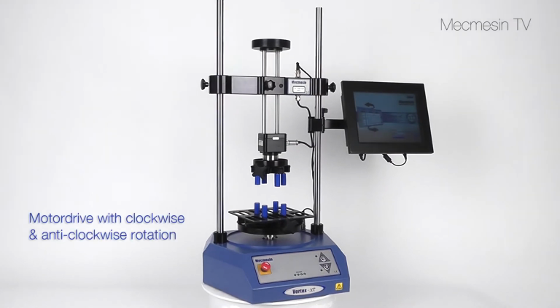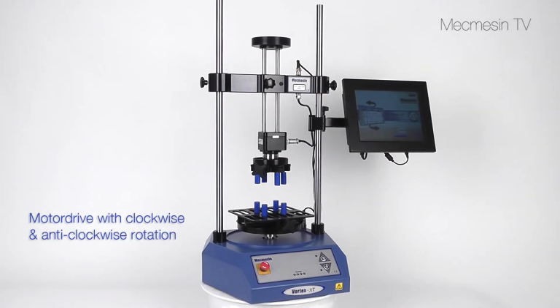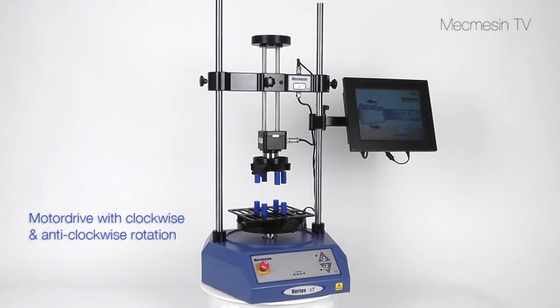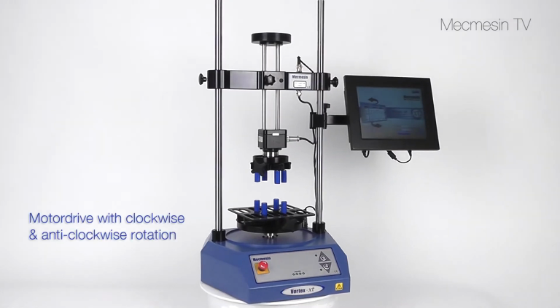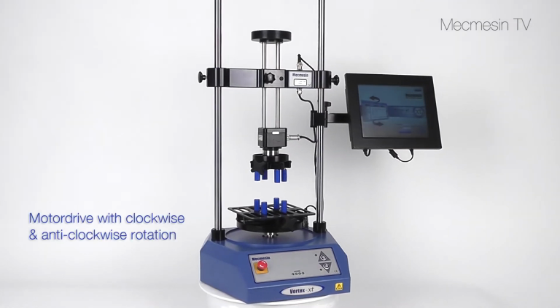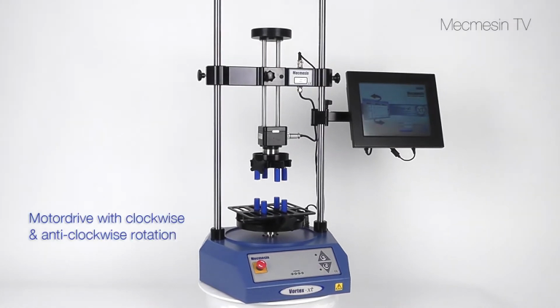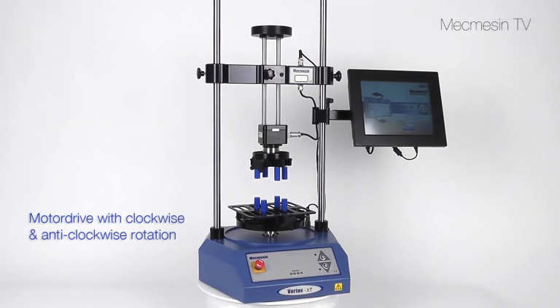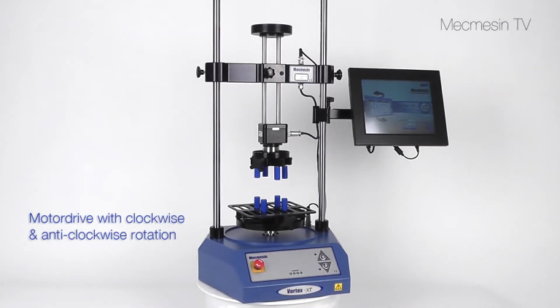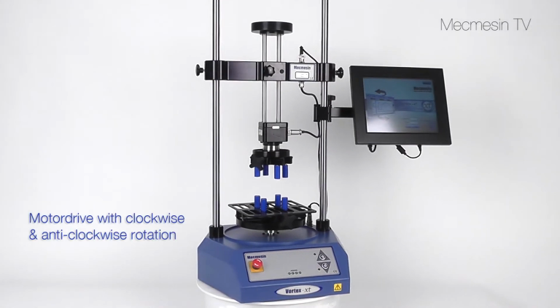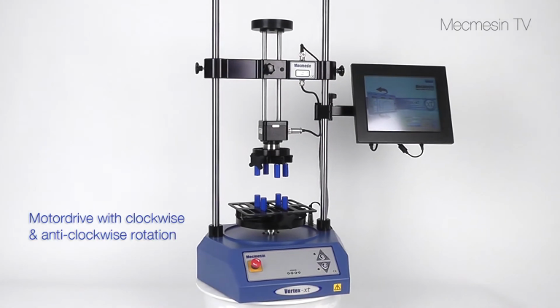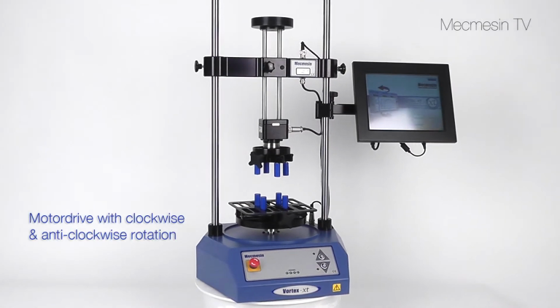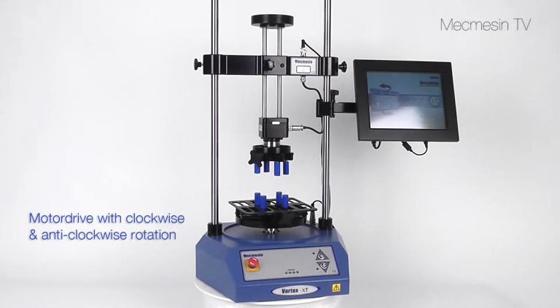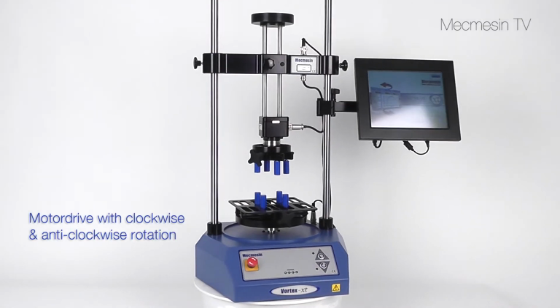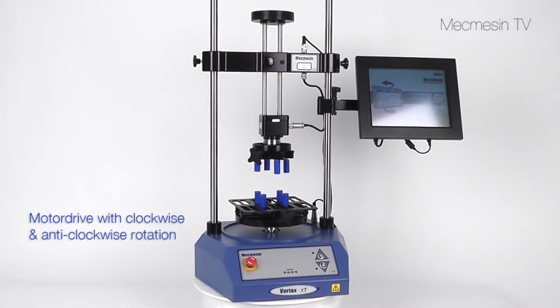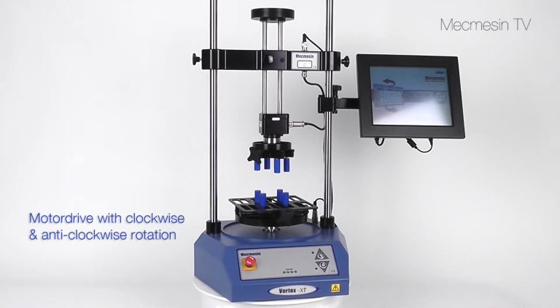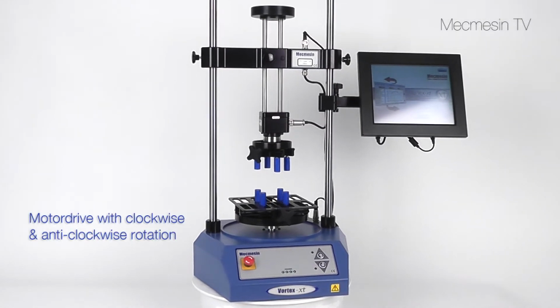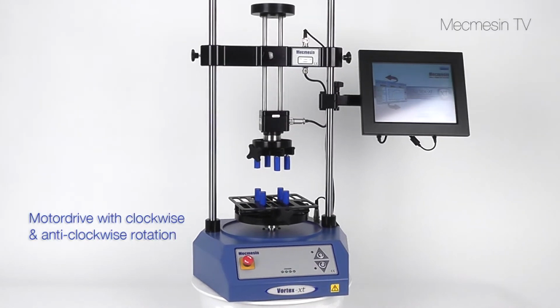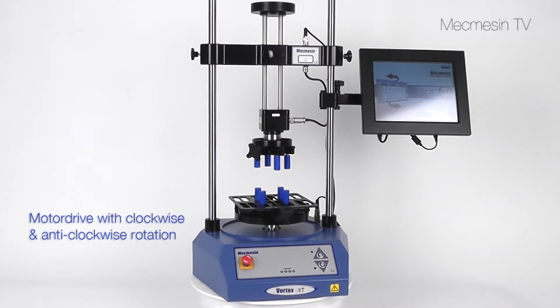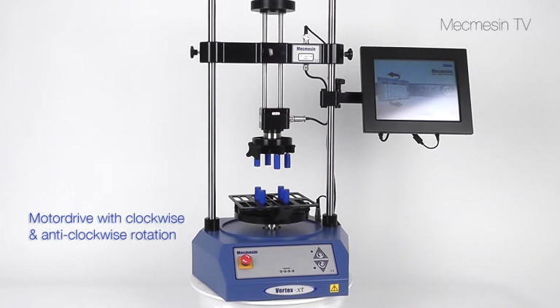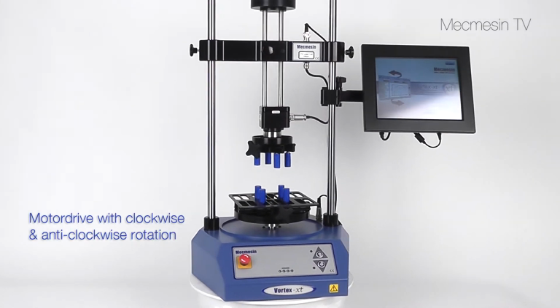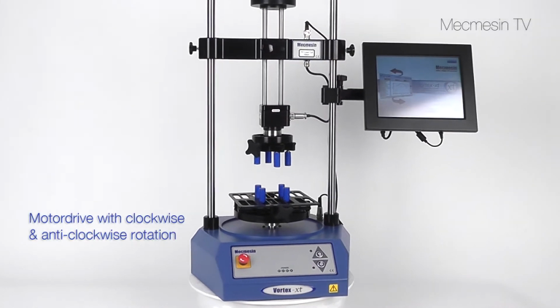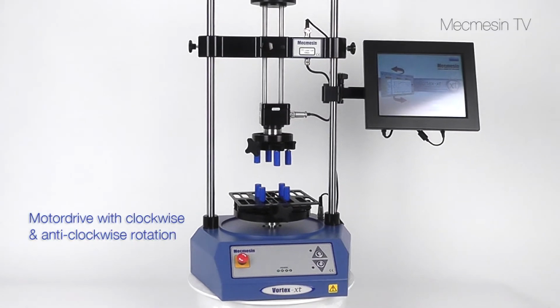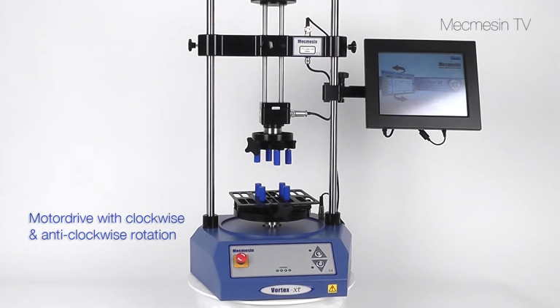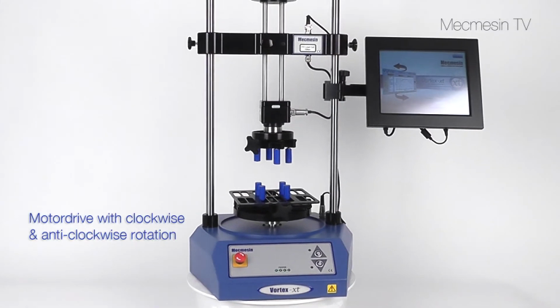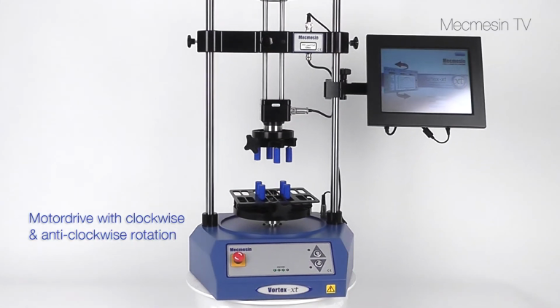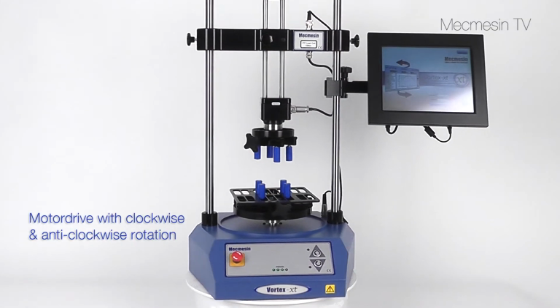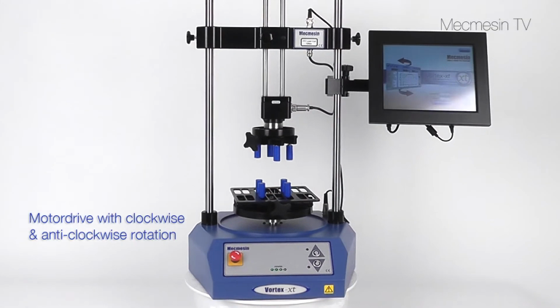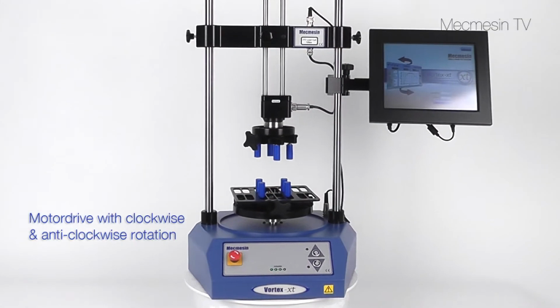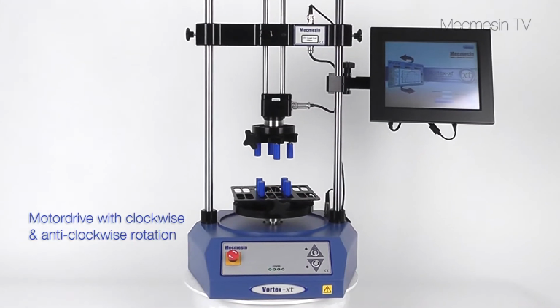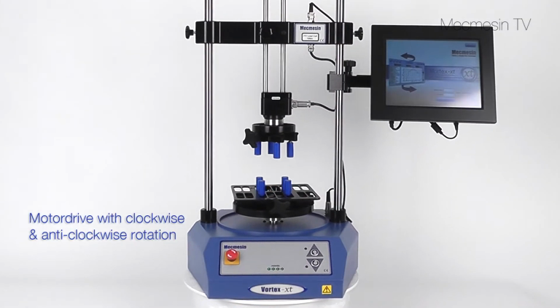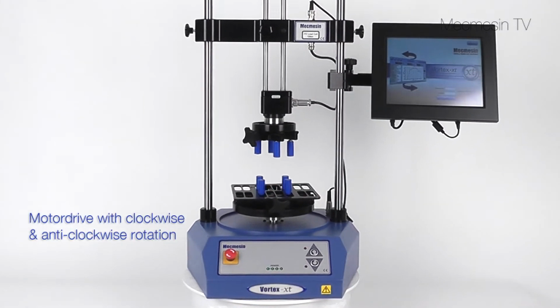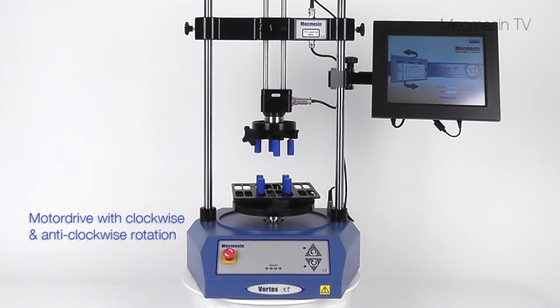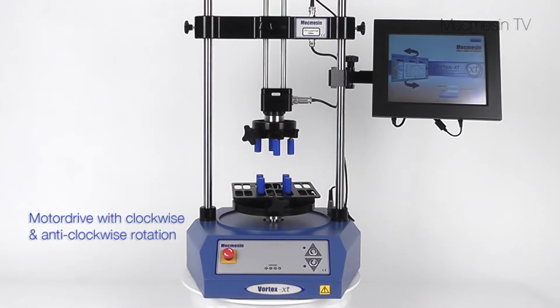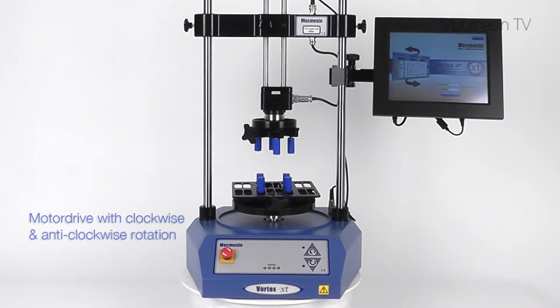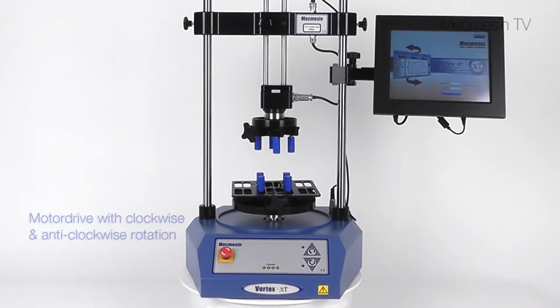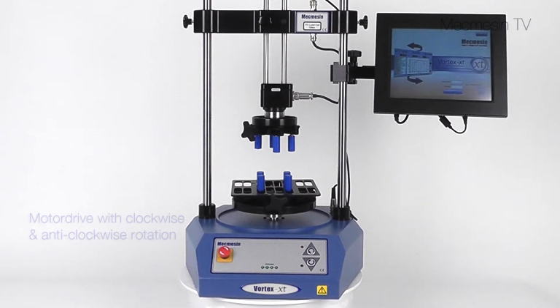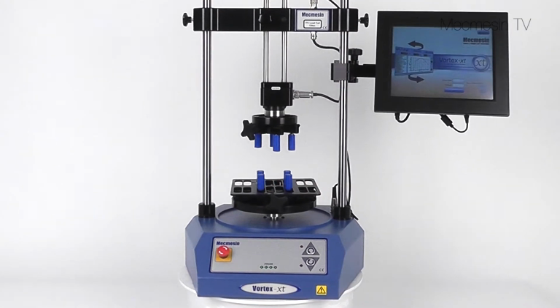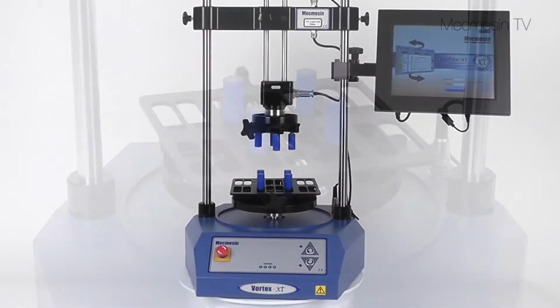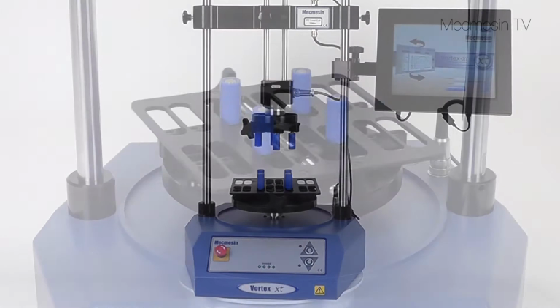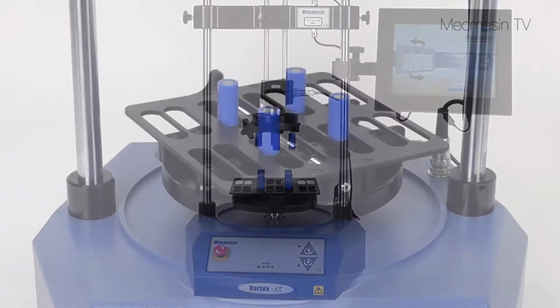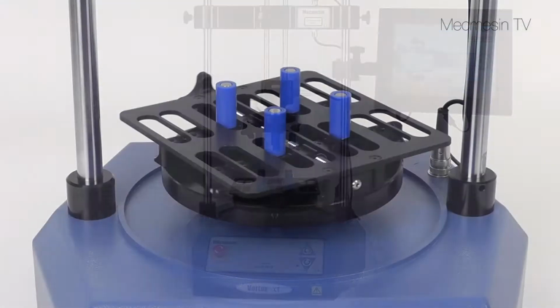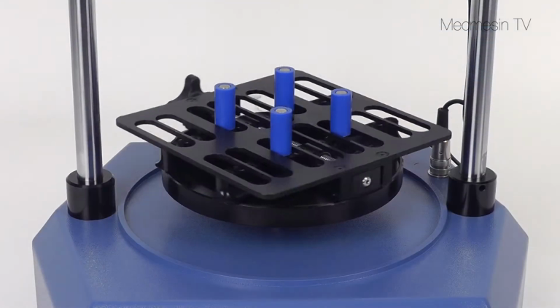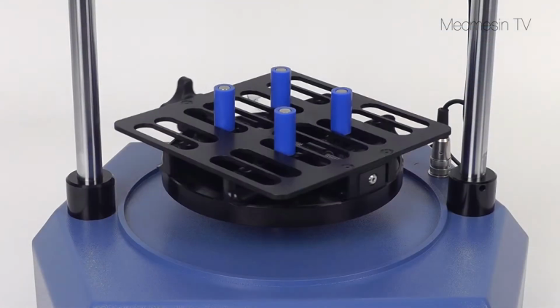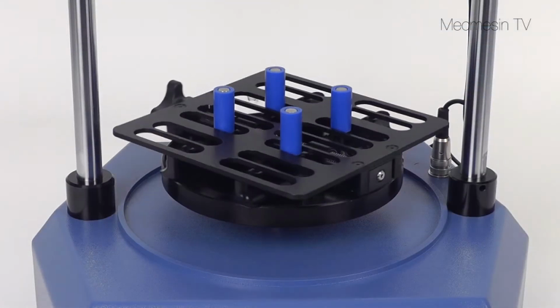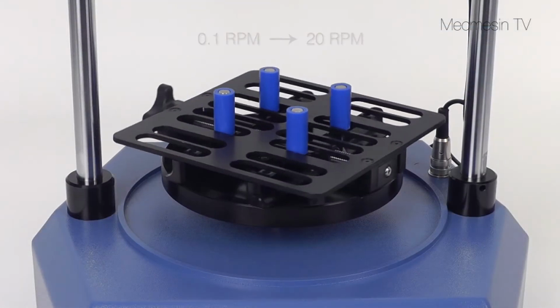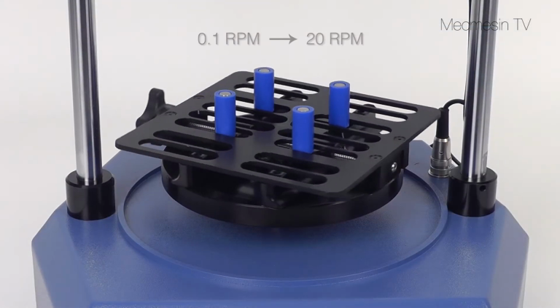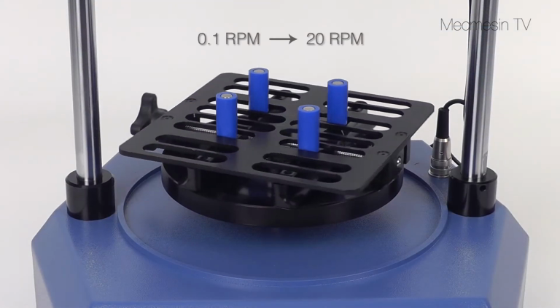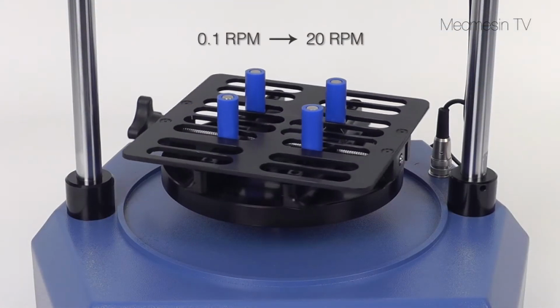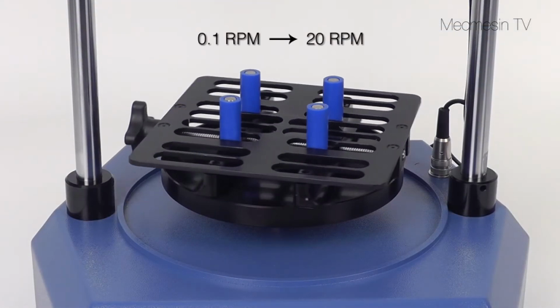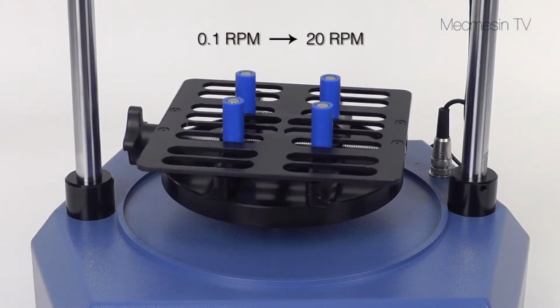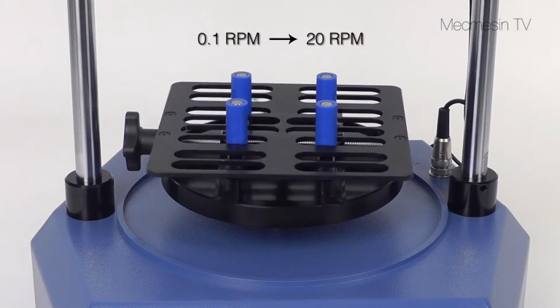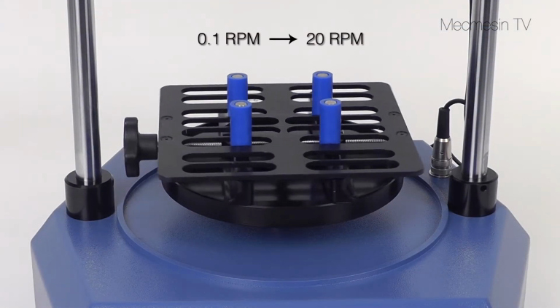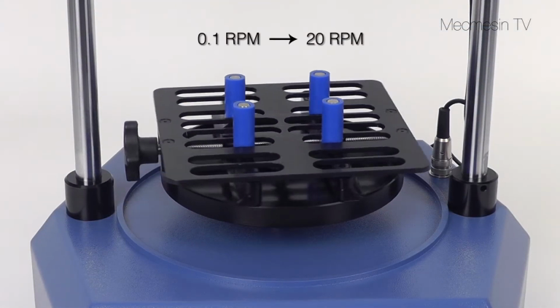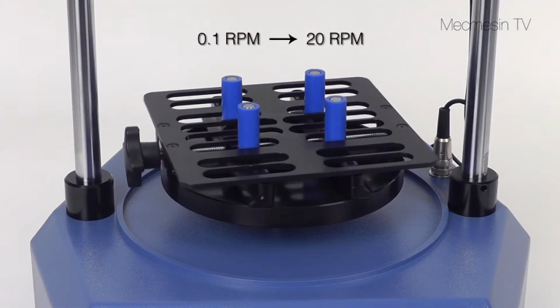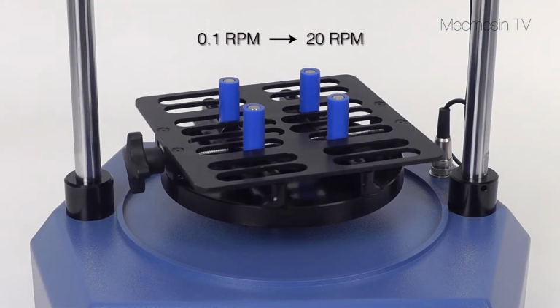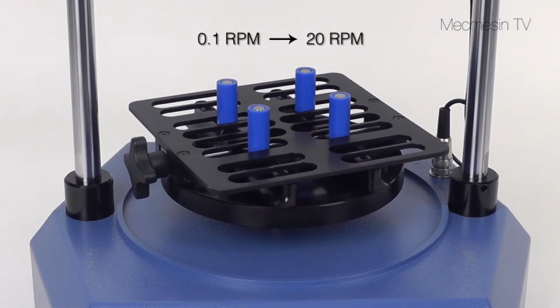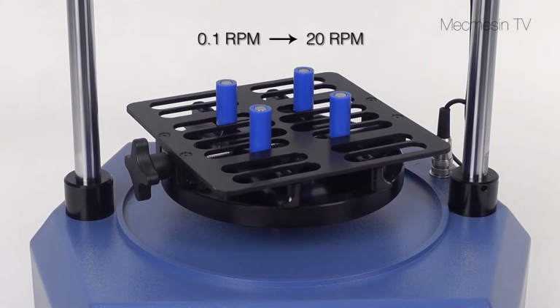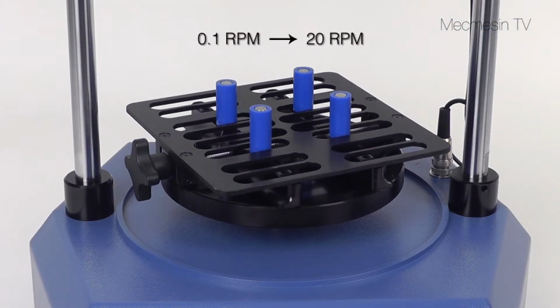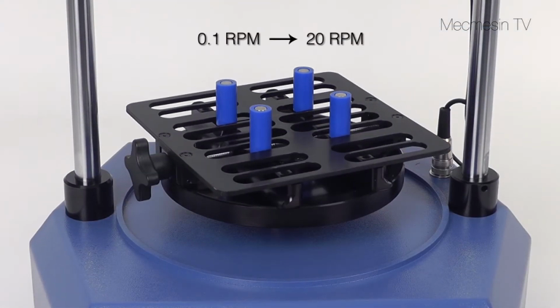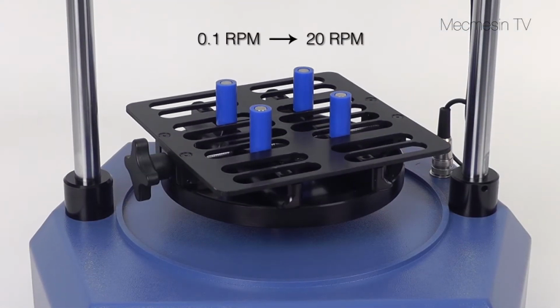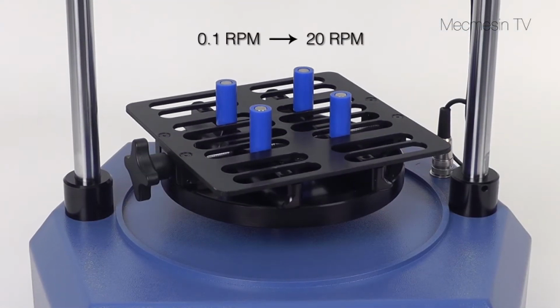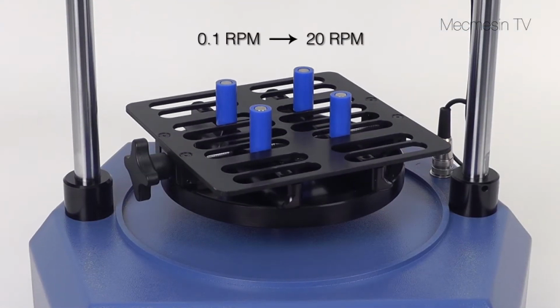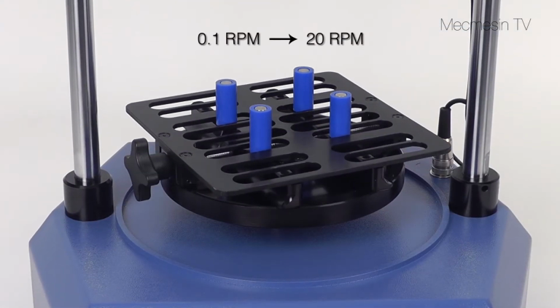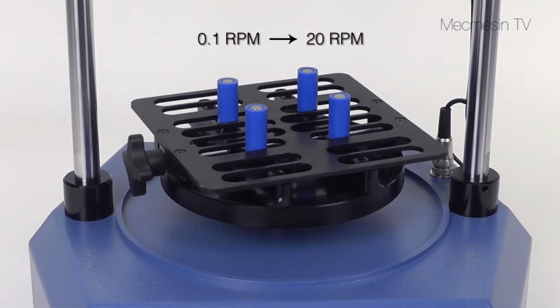The precision motor drive ensures repeatable testing by setting controlled speeds from 0.1 to 20 RPM.